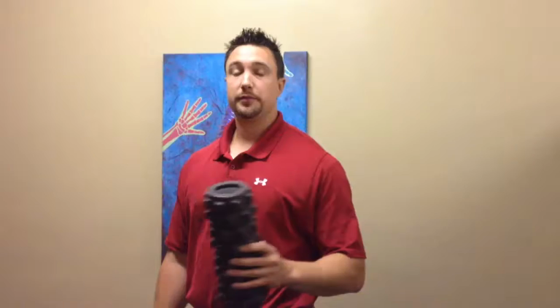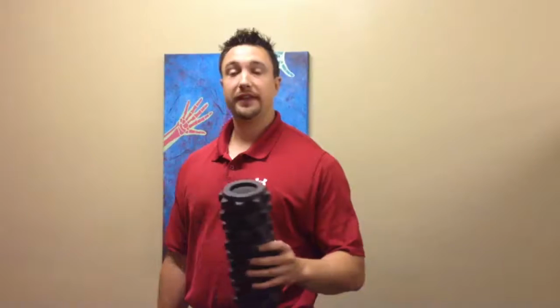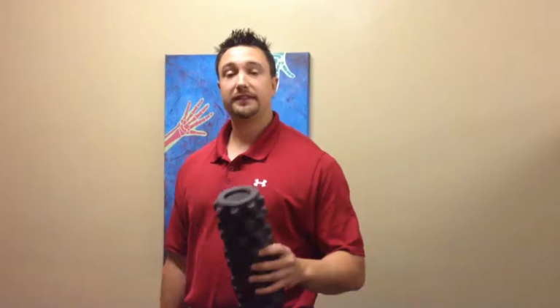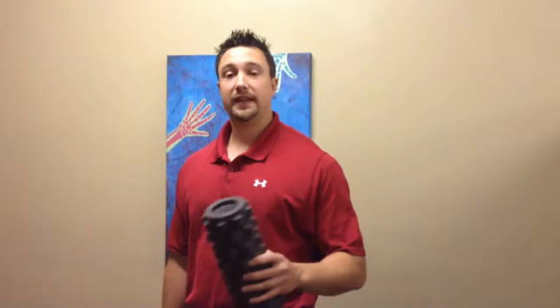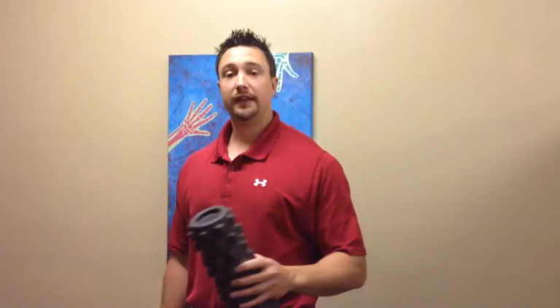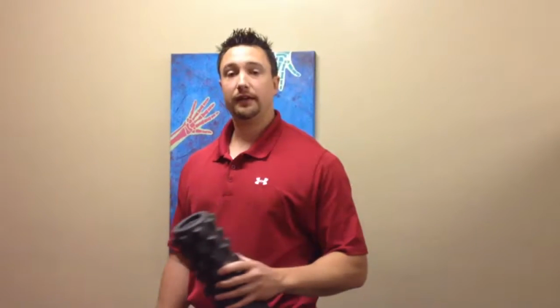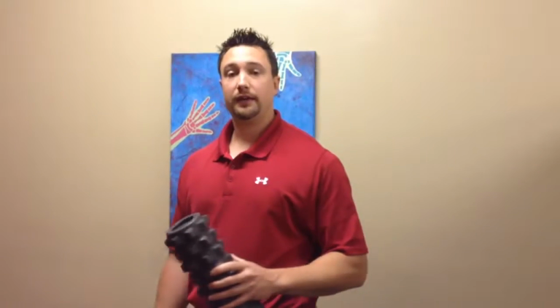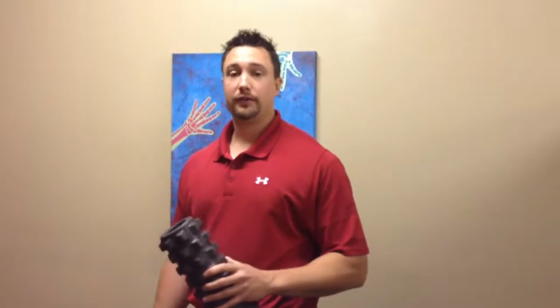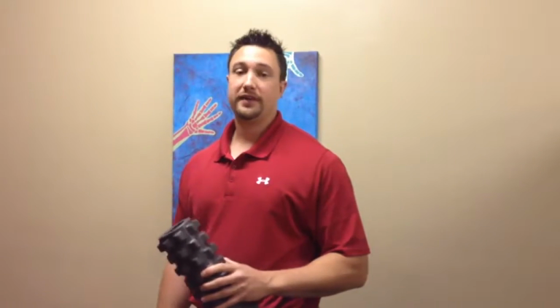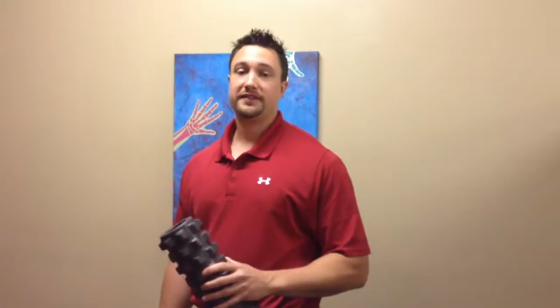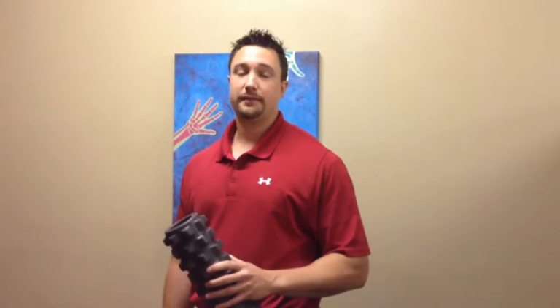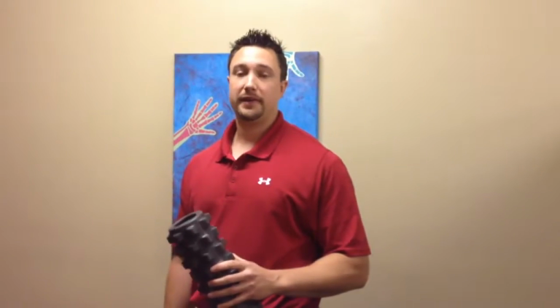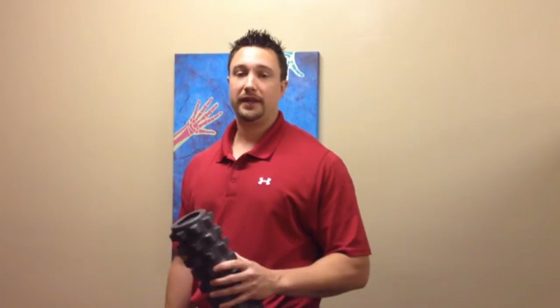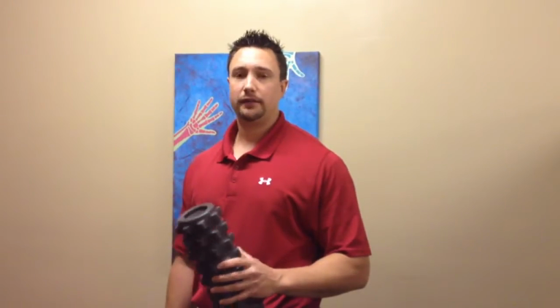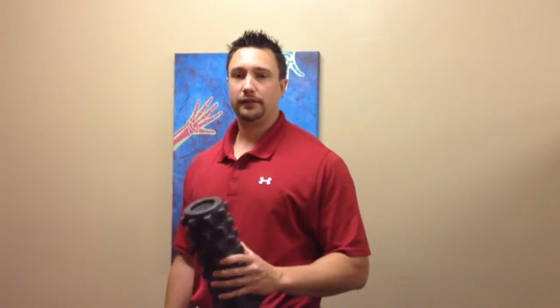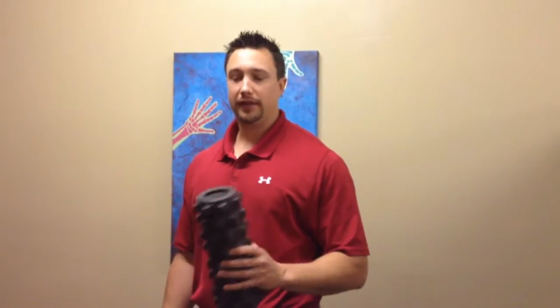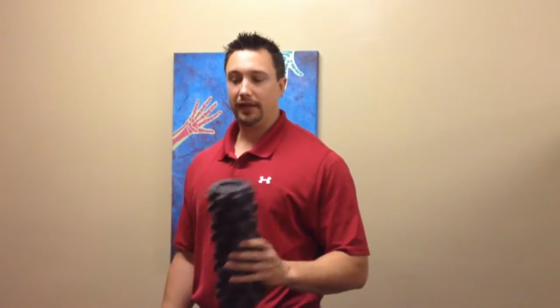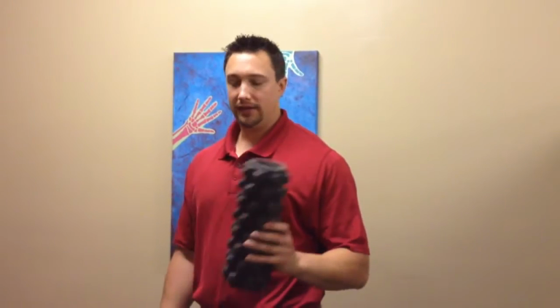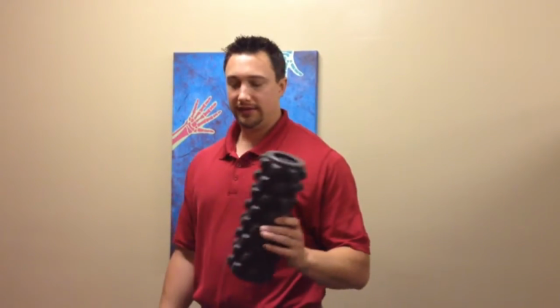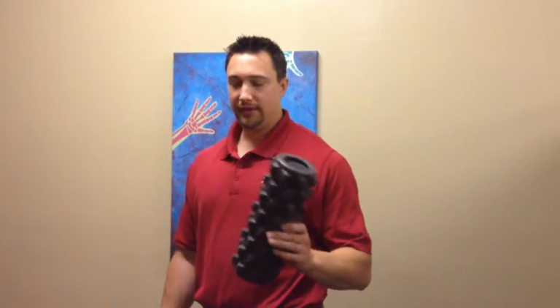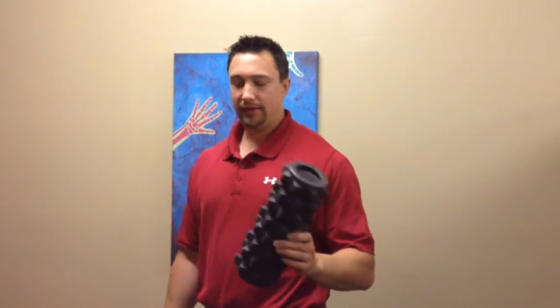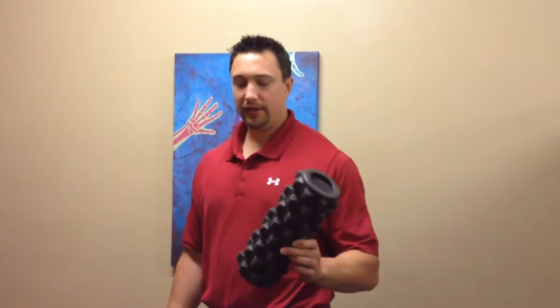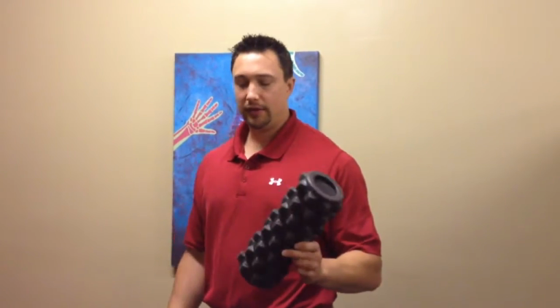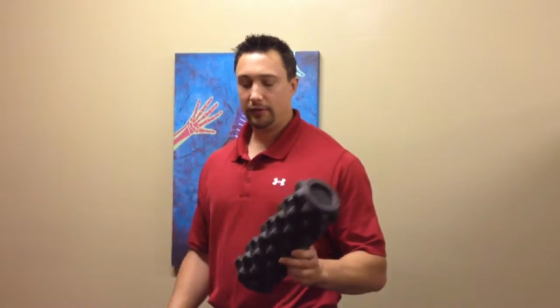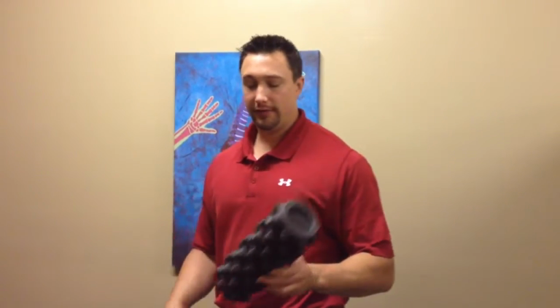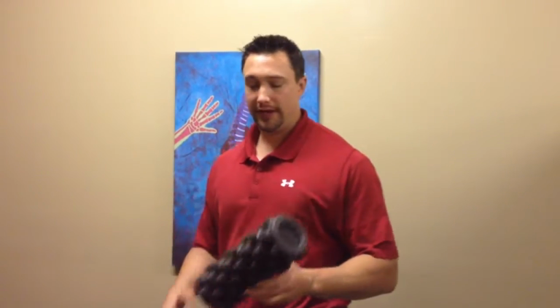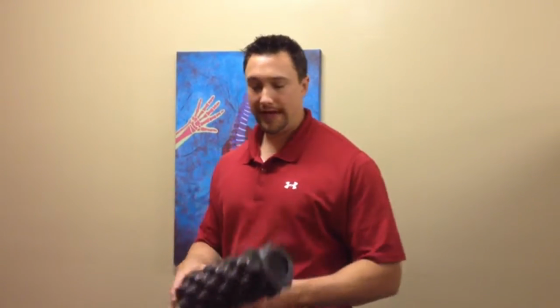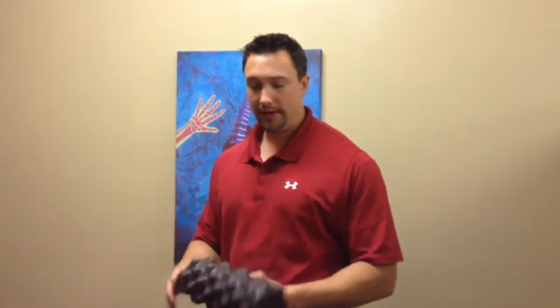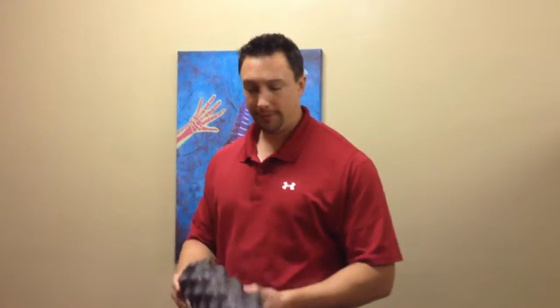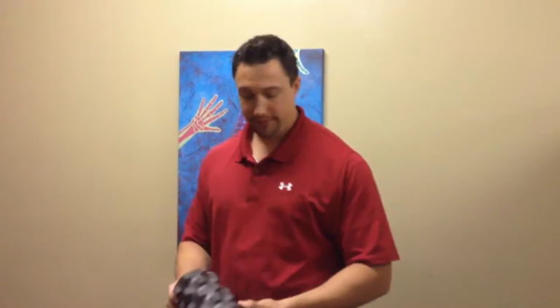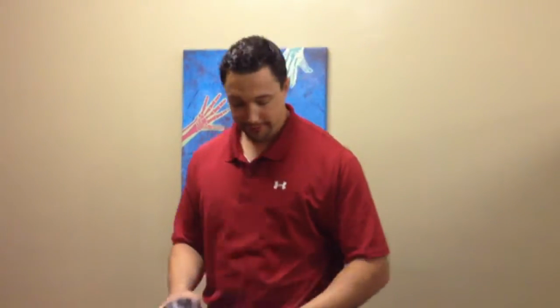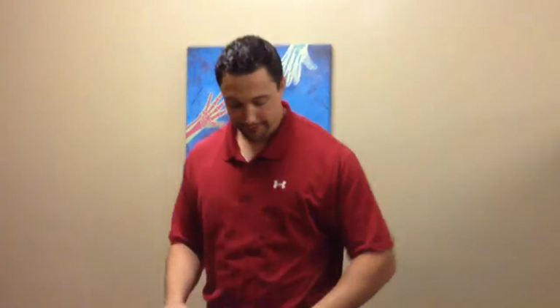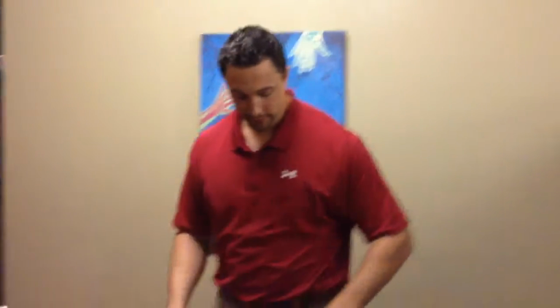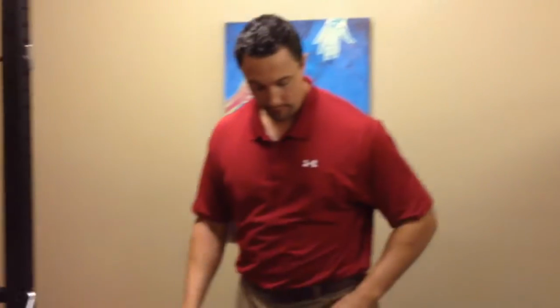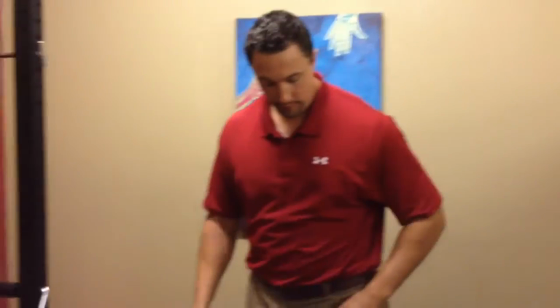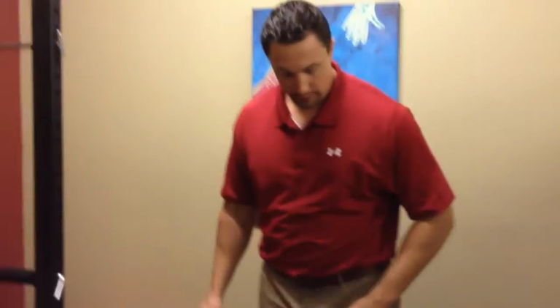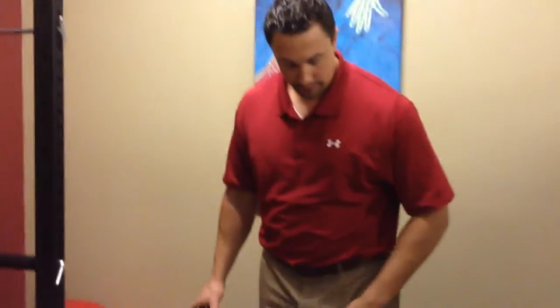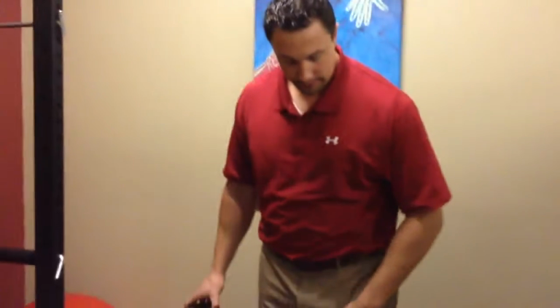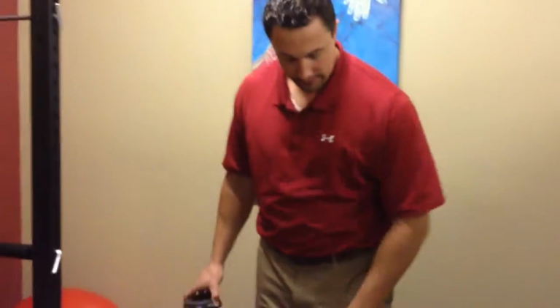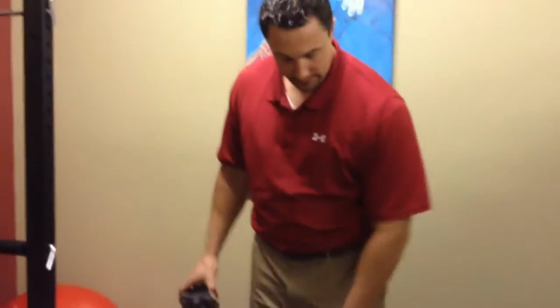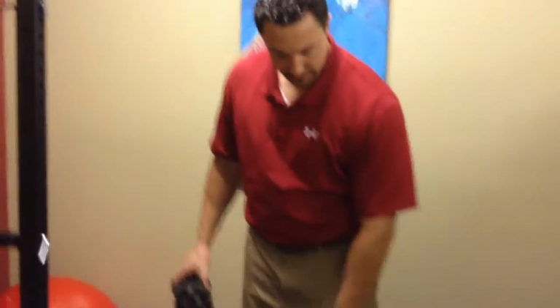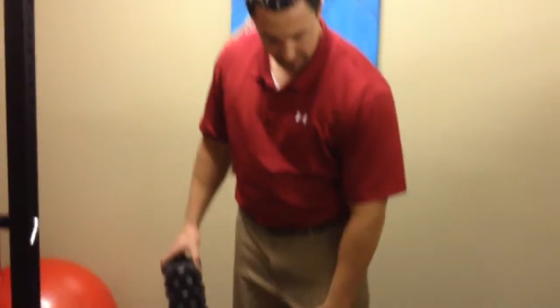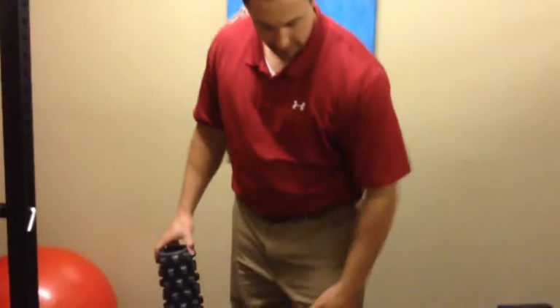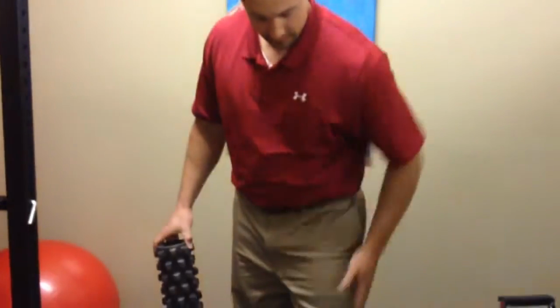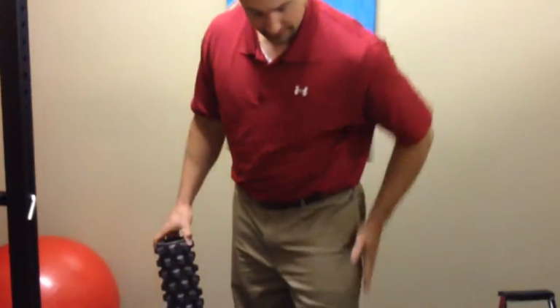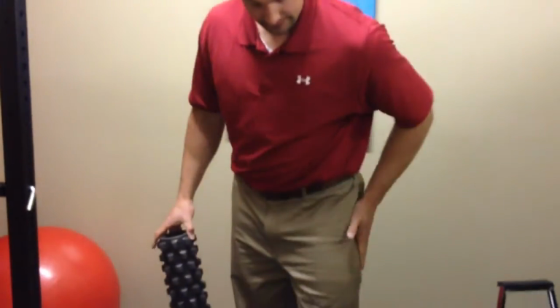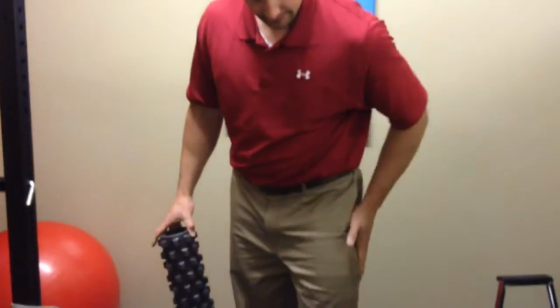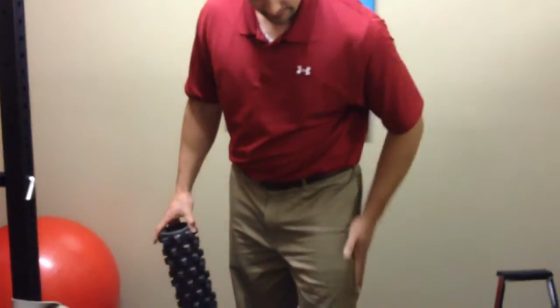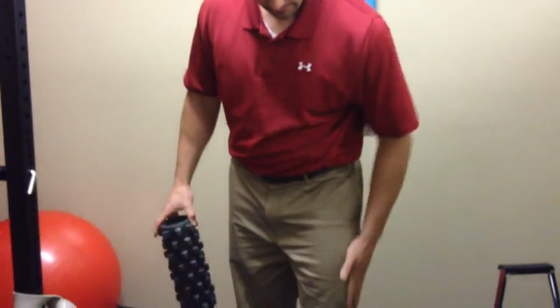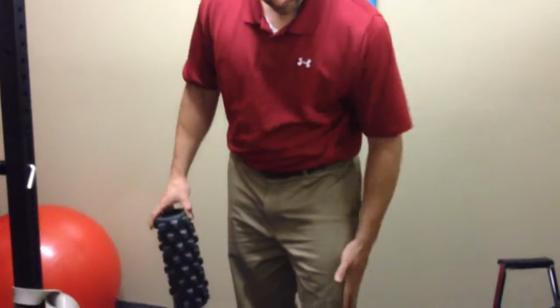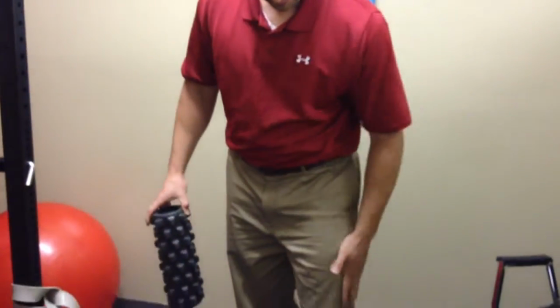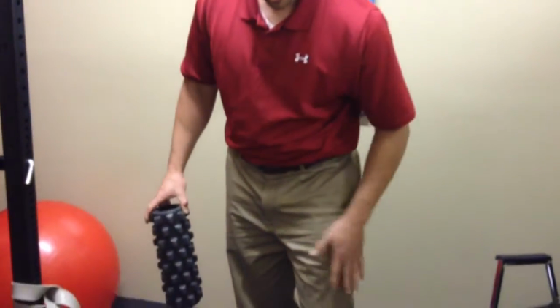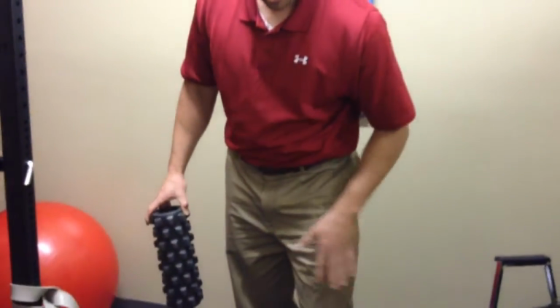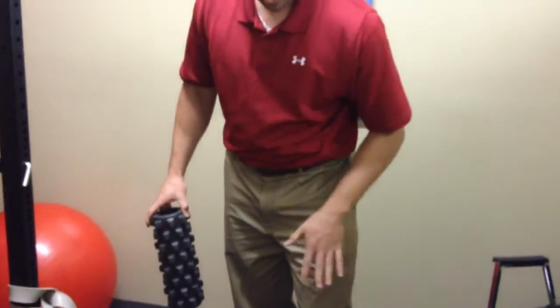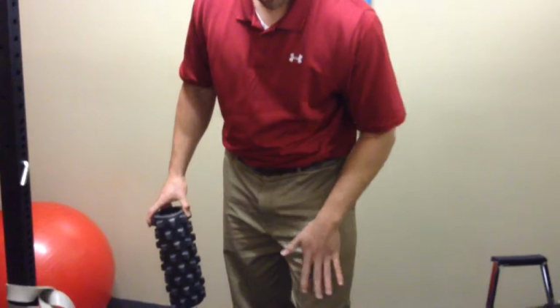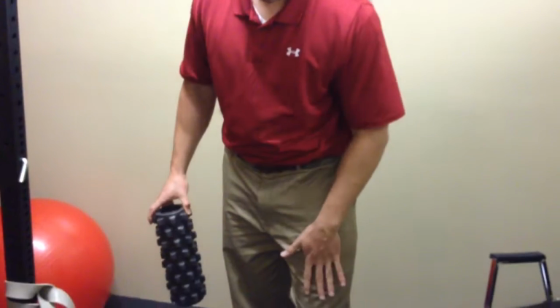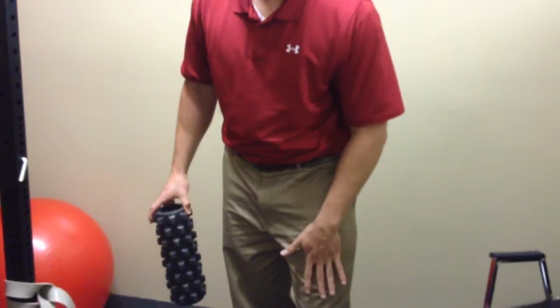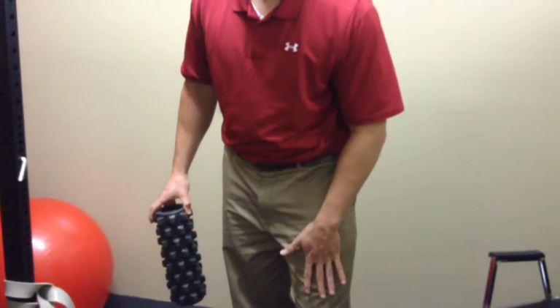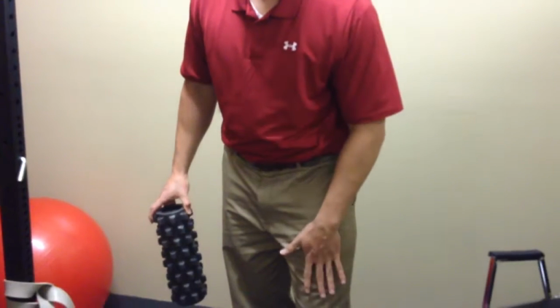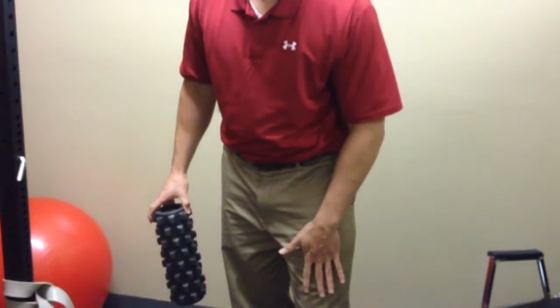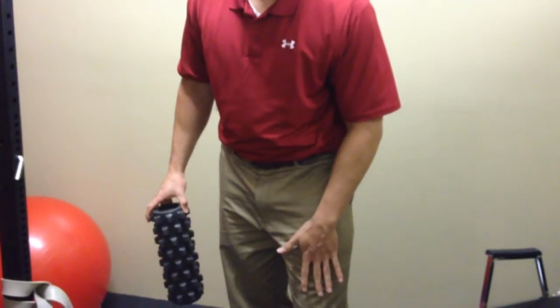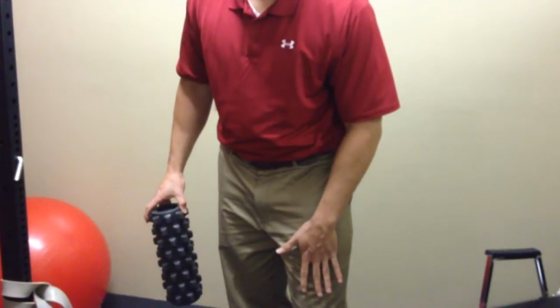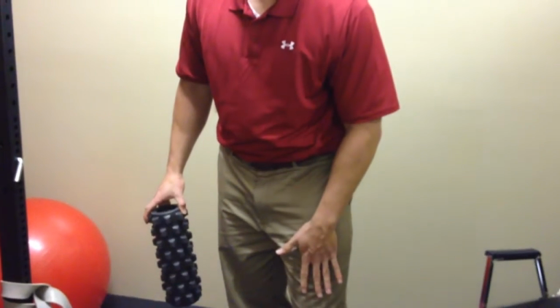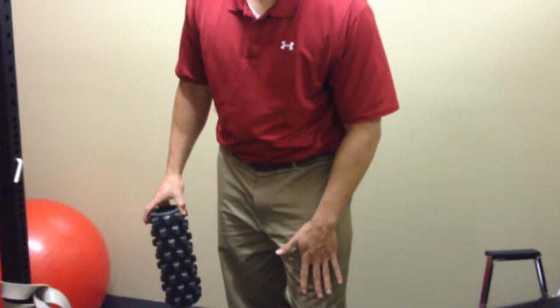Blake Staker here with Westside Medical. Today we're going to go over how to foam roll your leg for near knee pain.